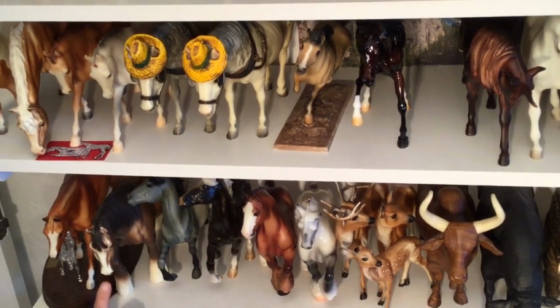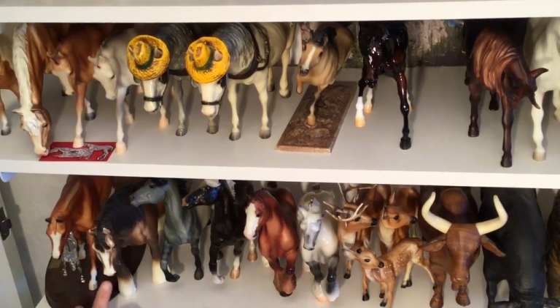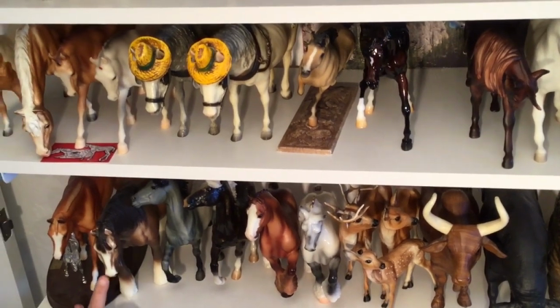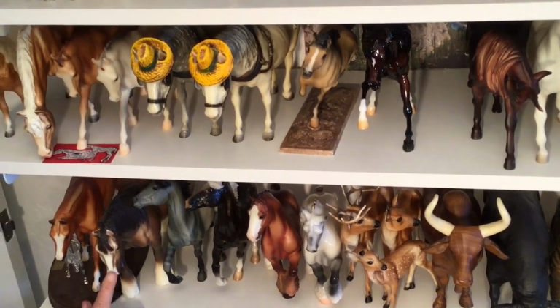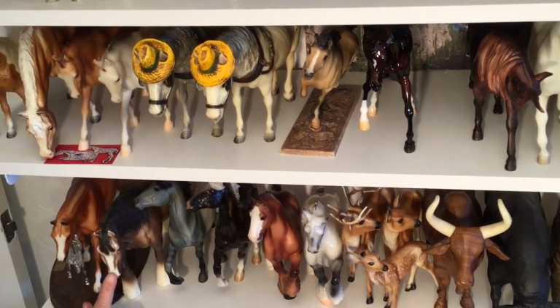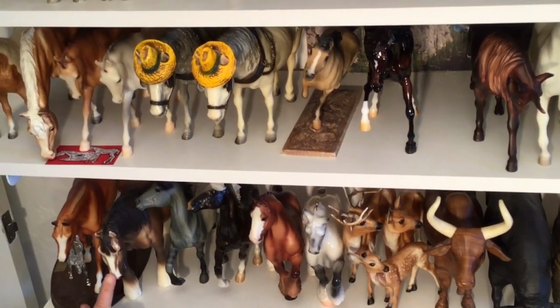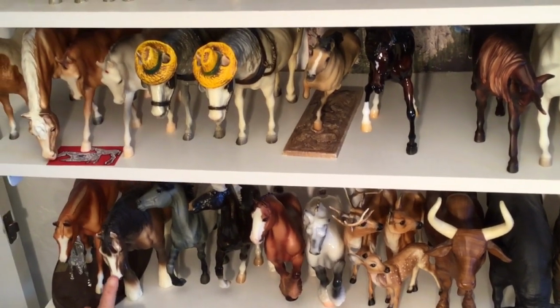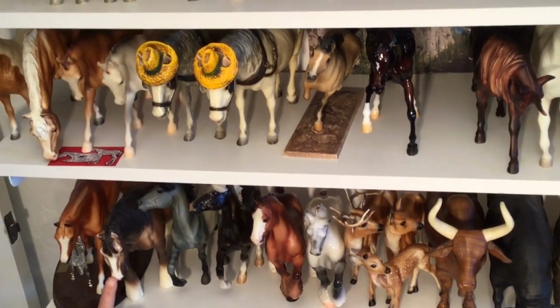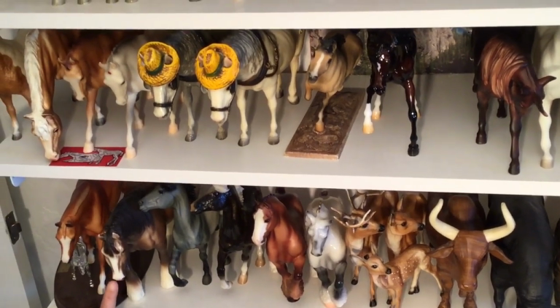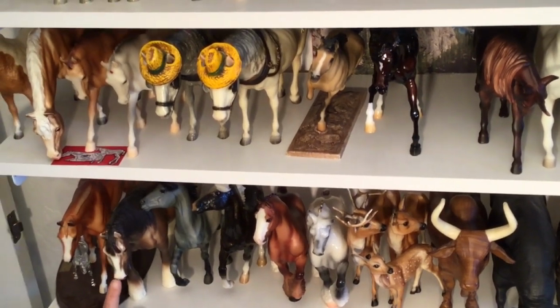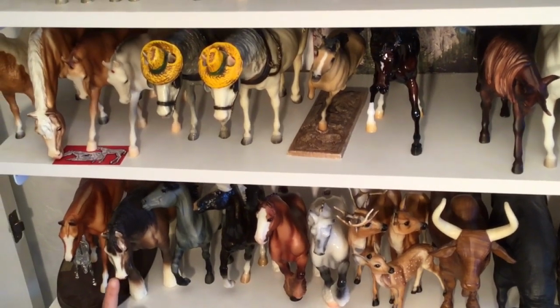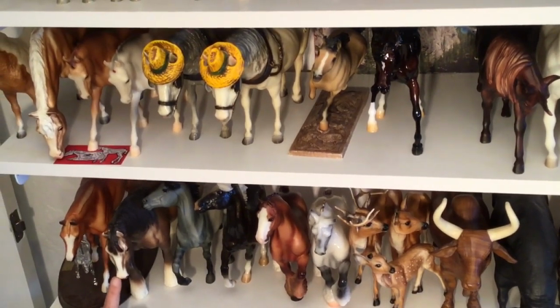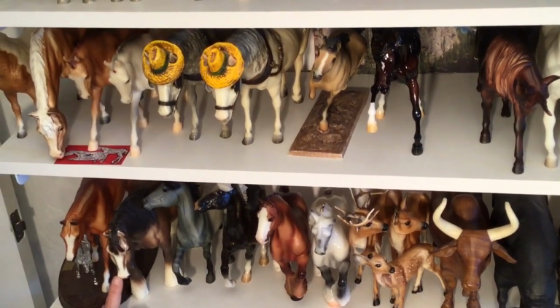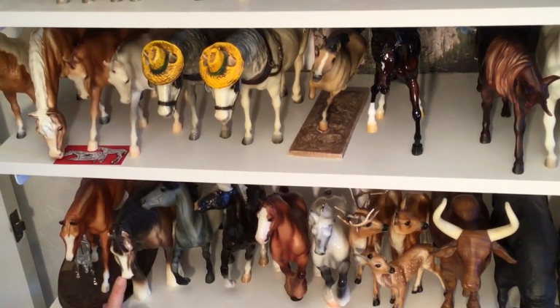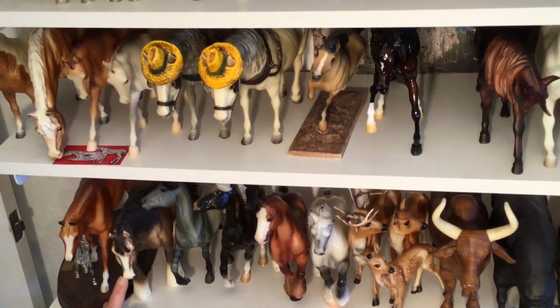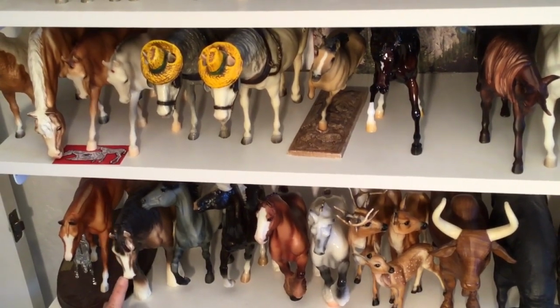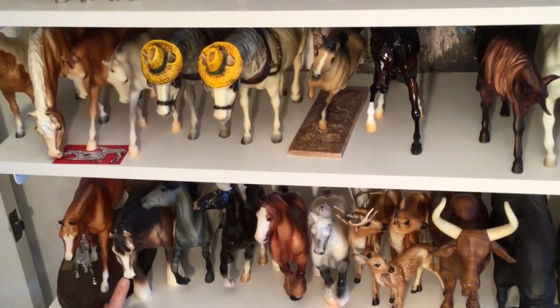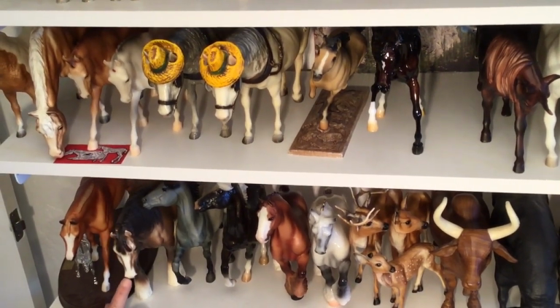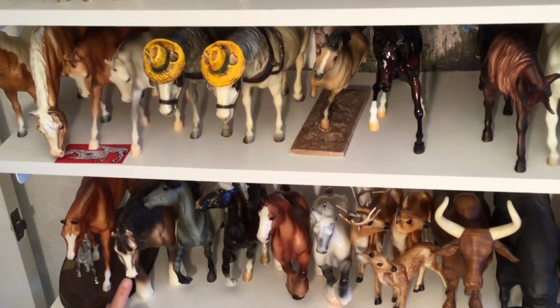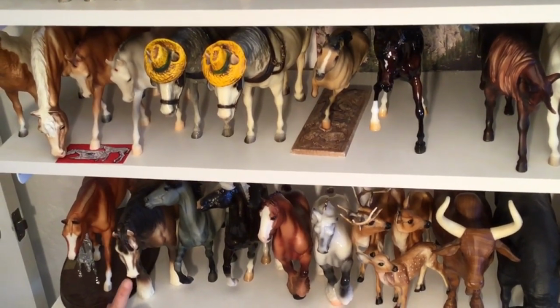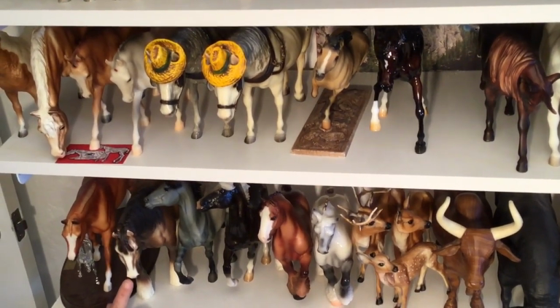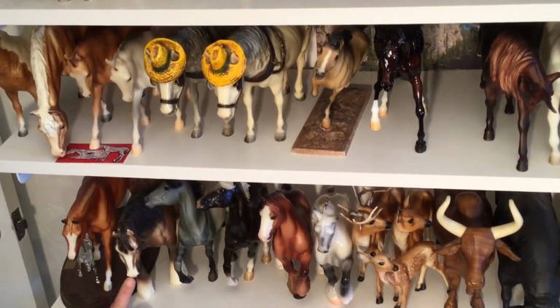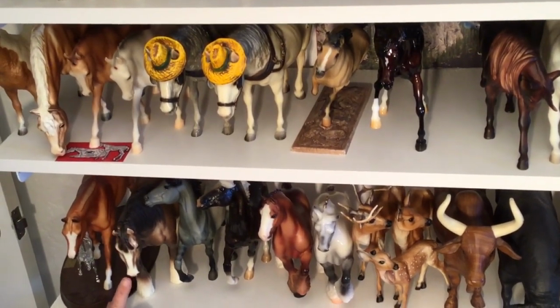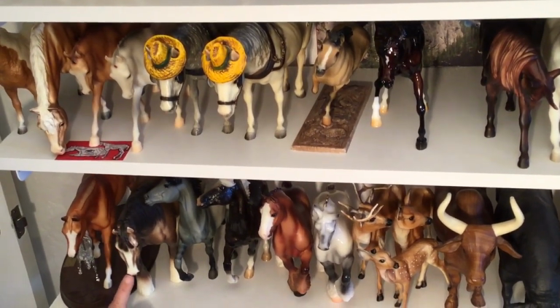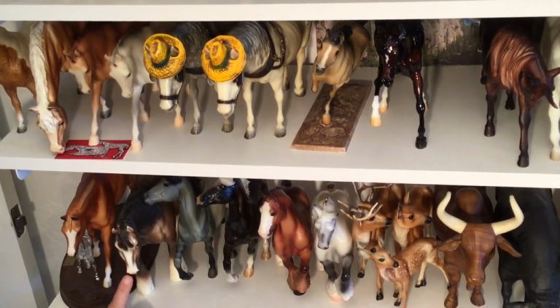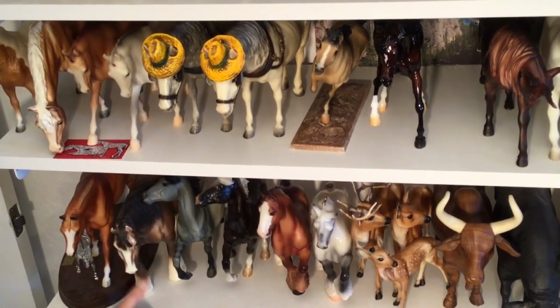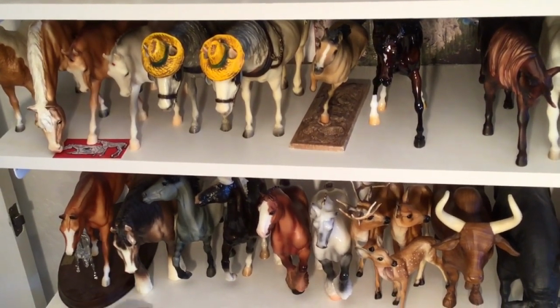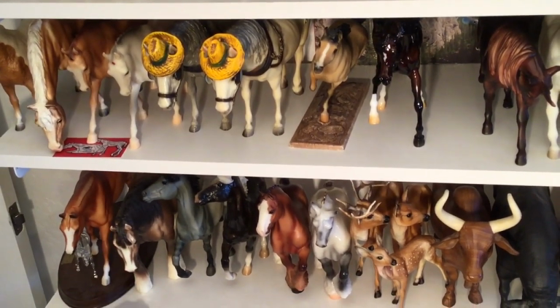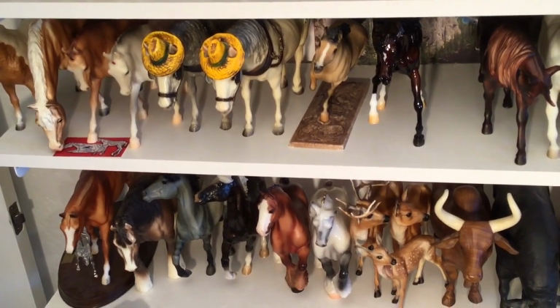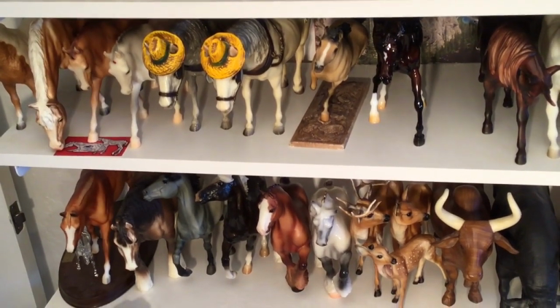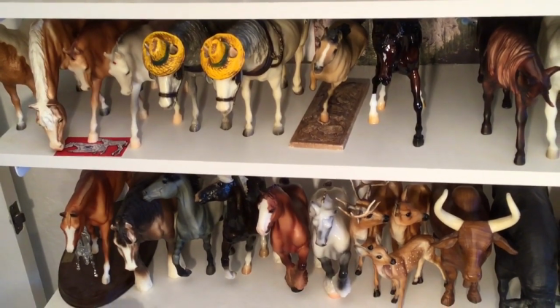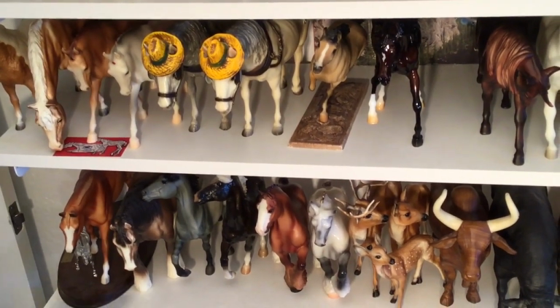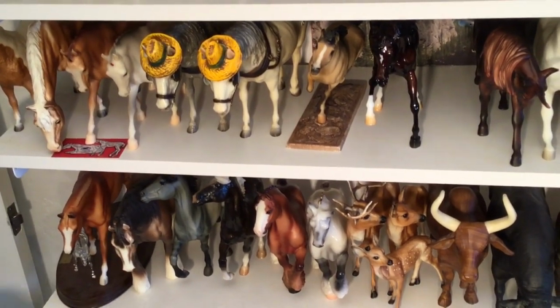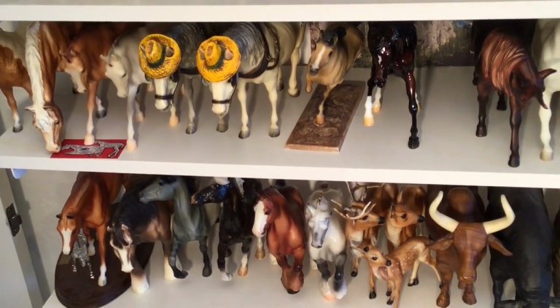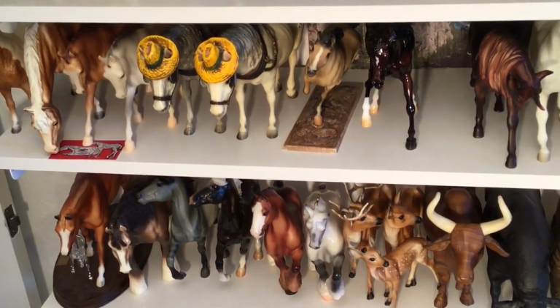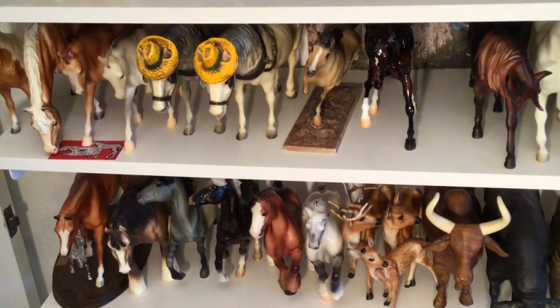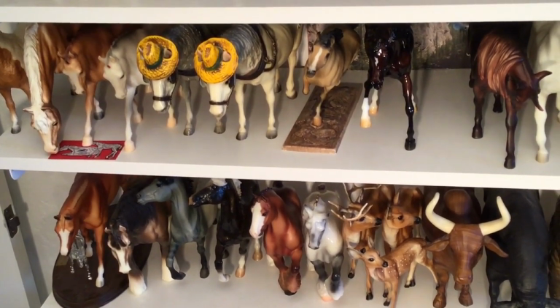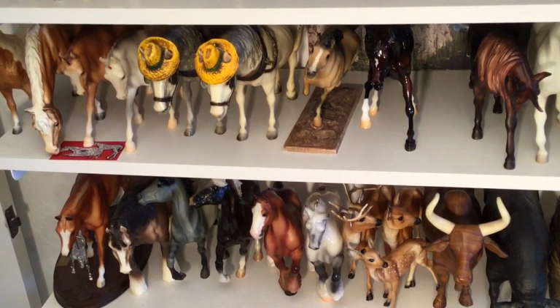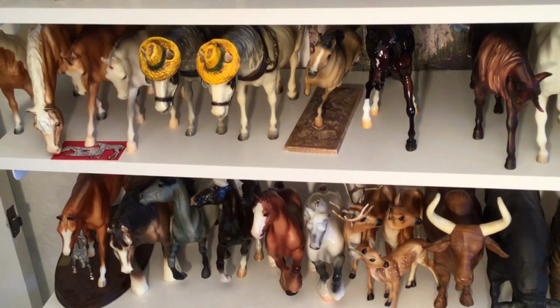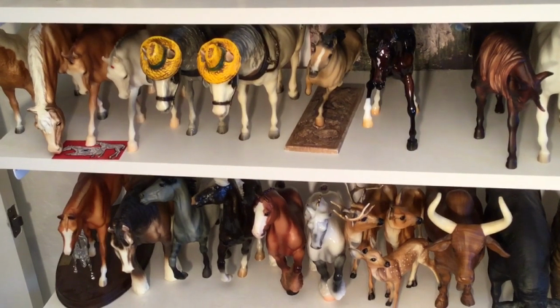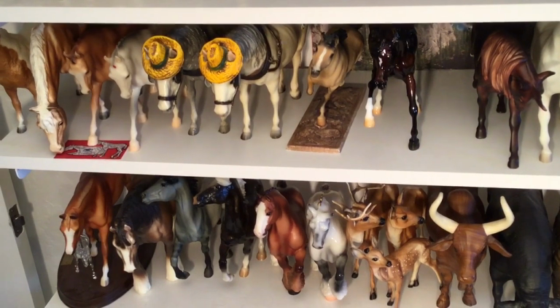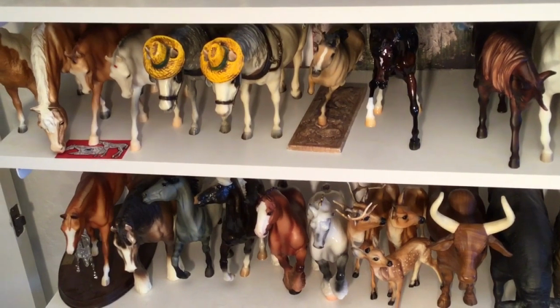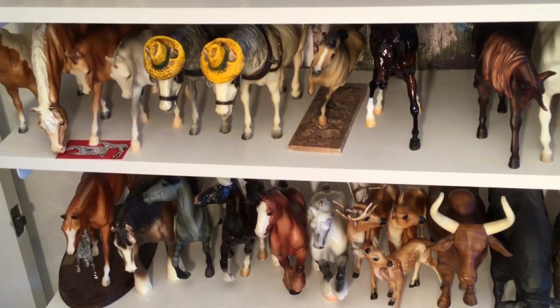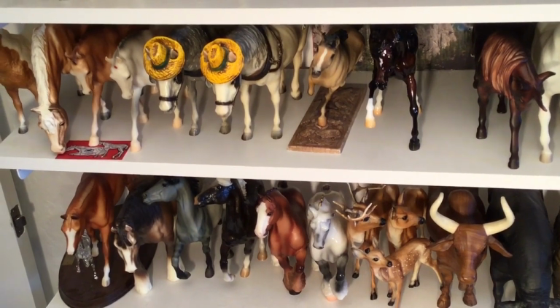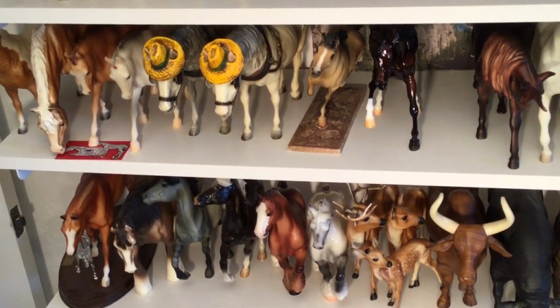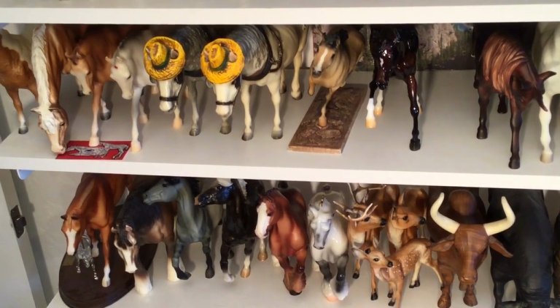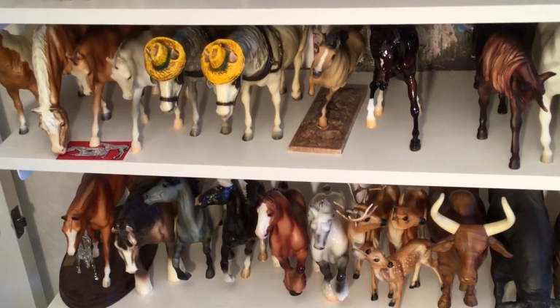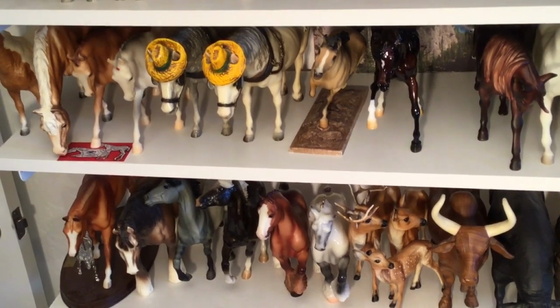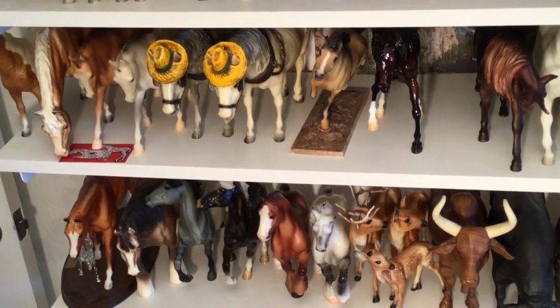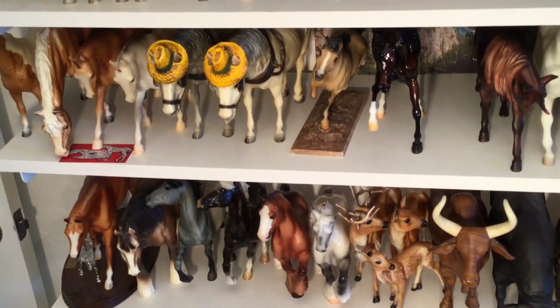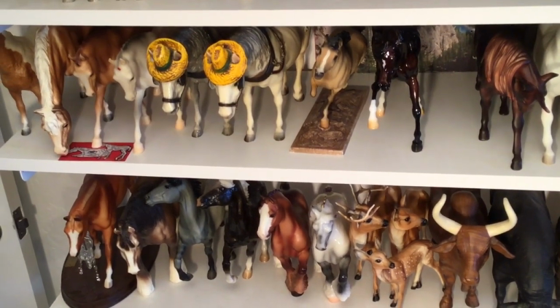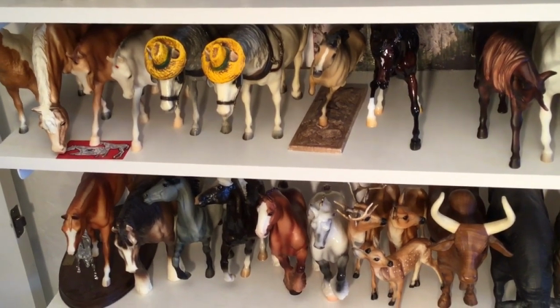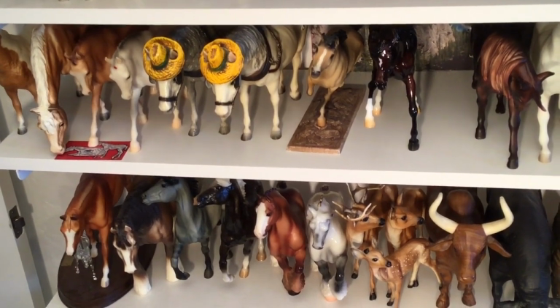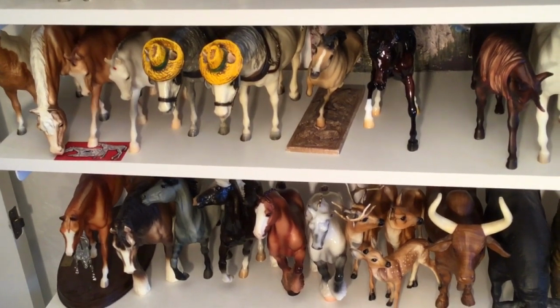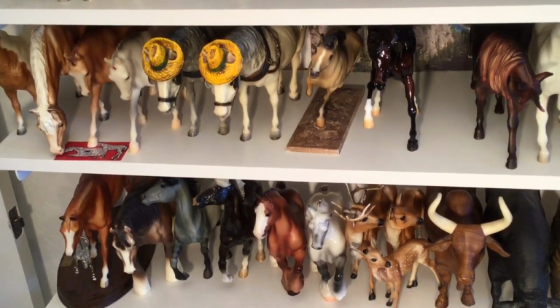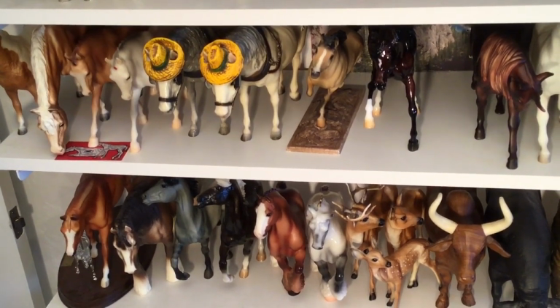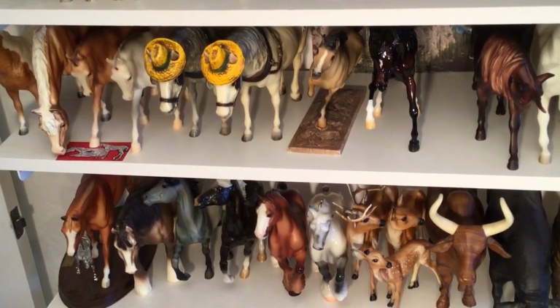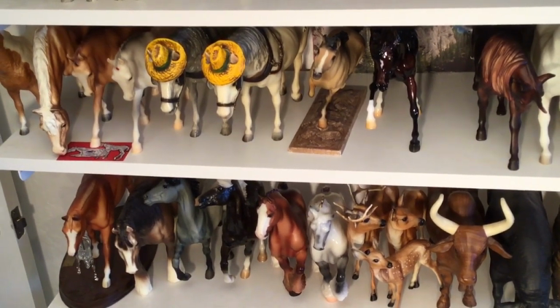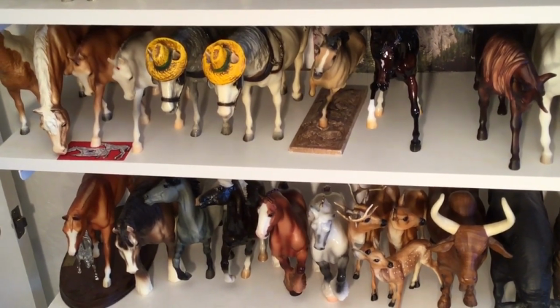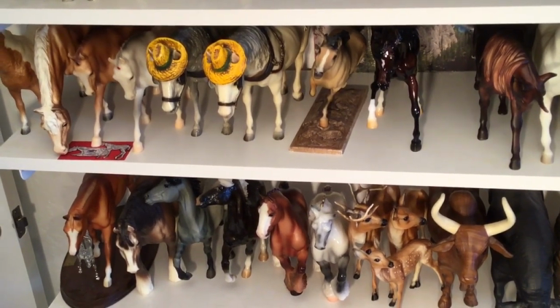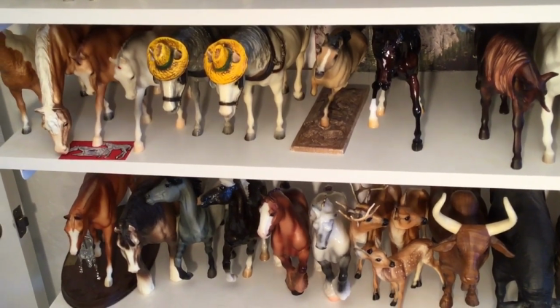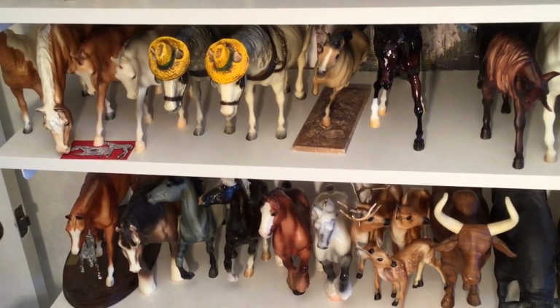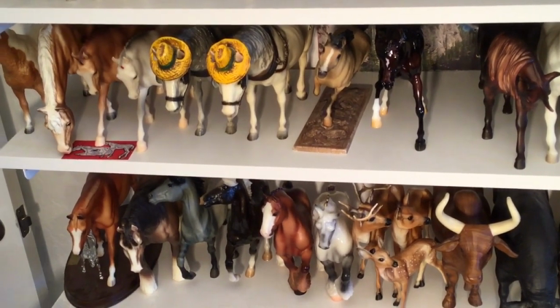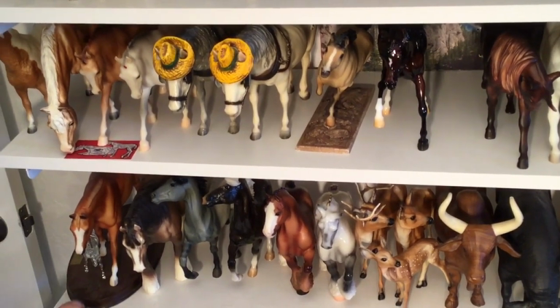The Shire Mare is from my original carpet herd, so she's kind of beat up. But I keep her for sentimental reasons — she was one of my favorites.